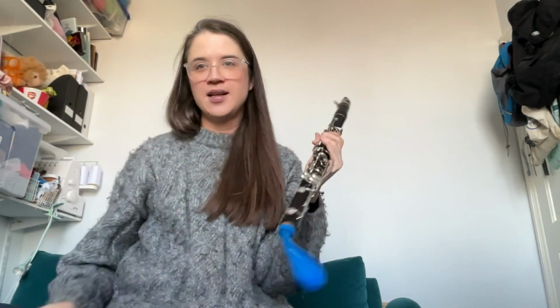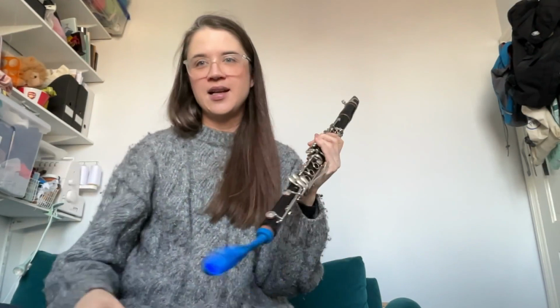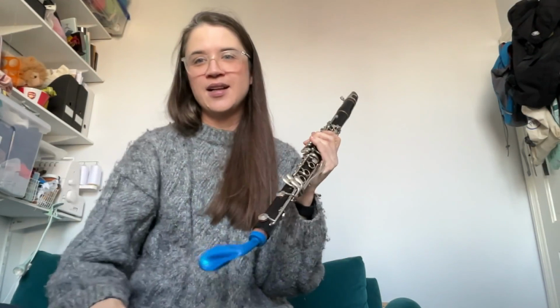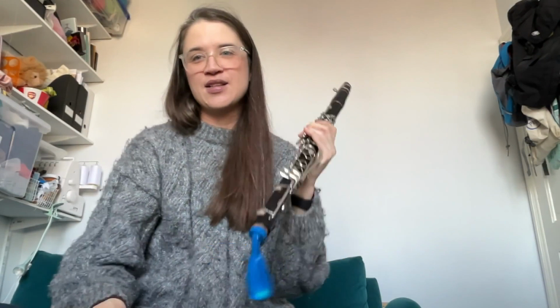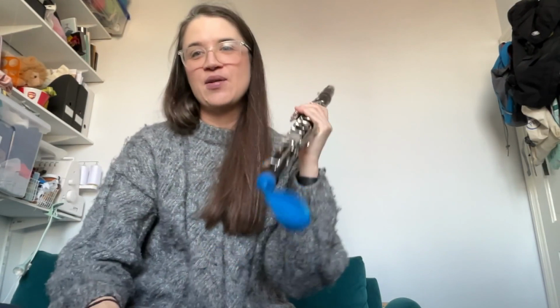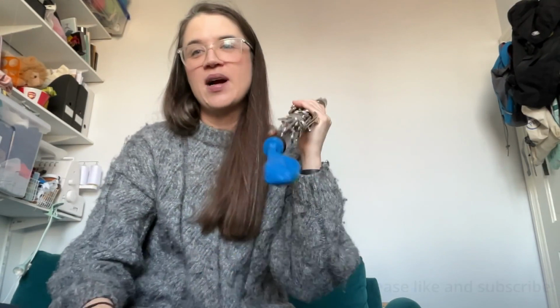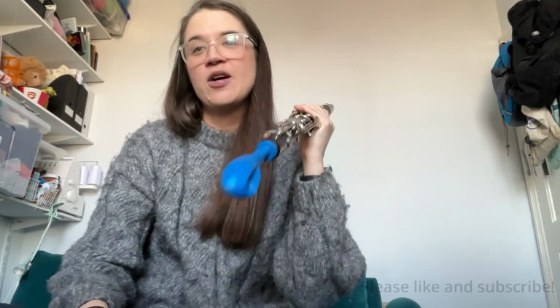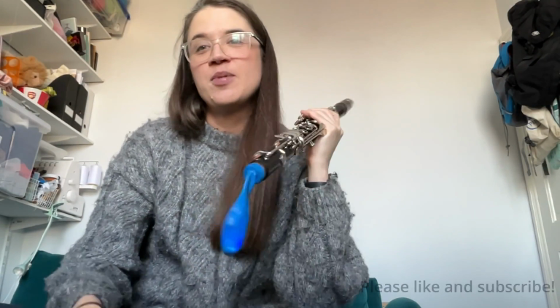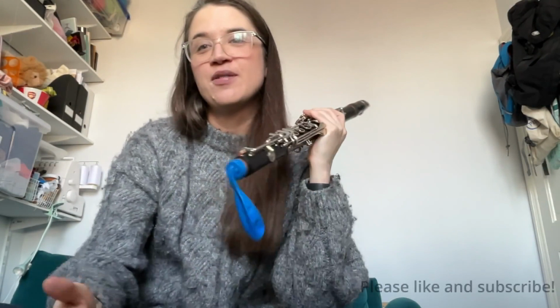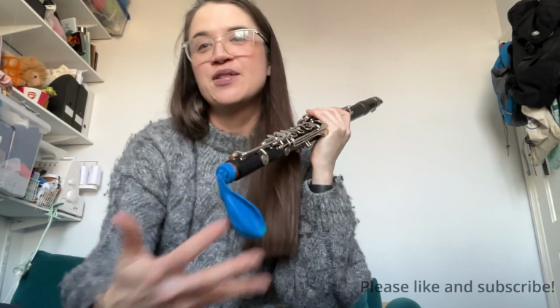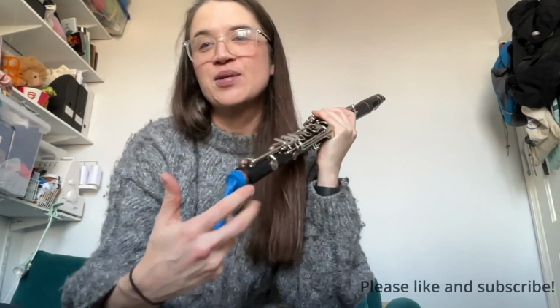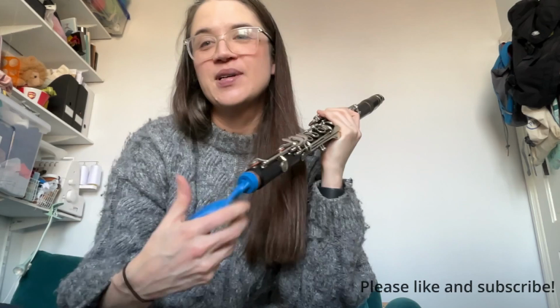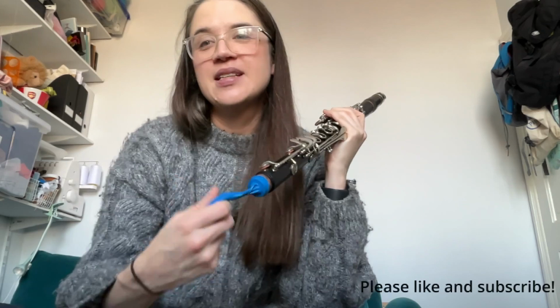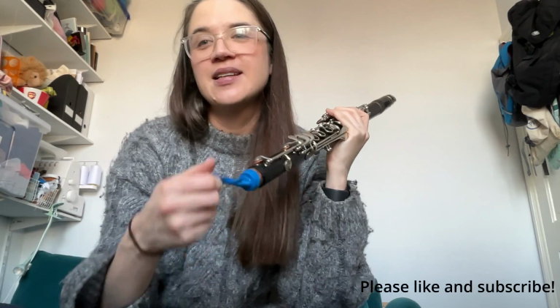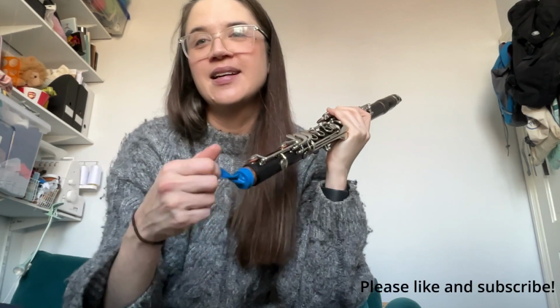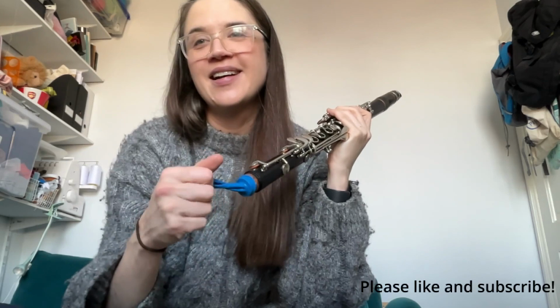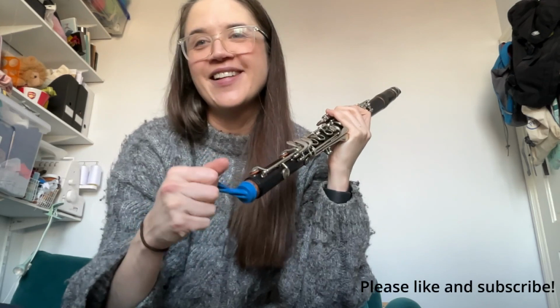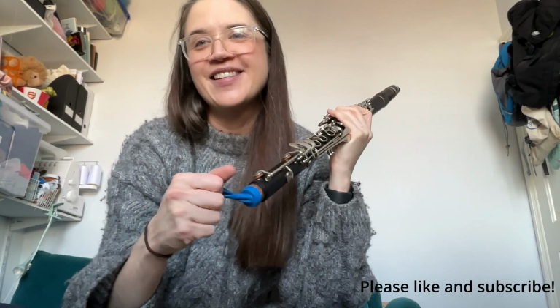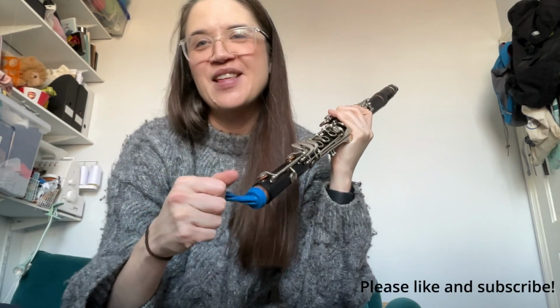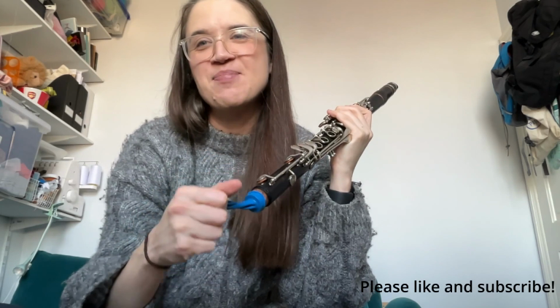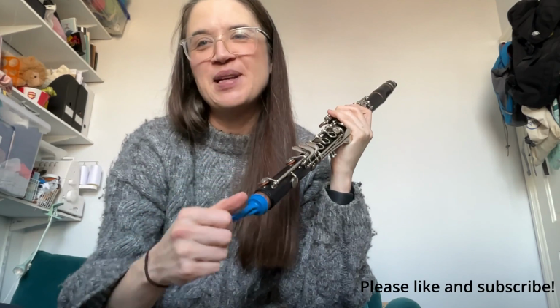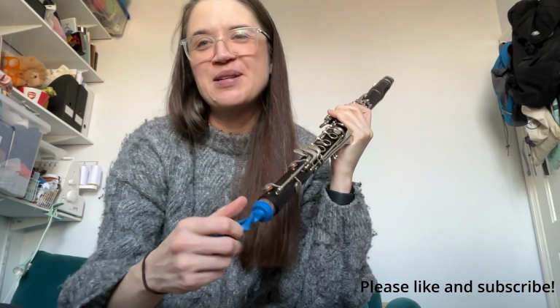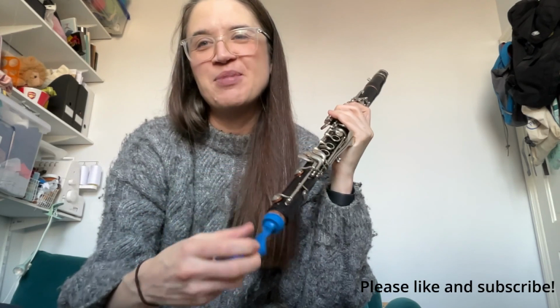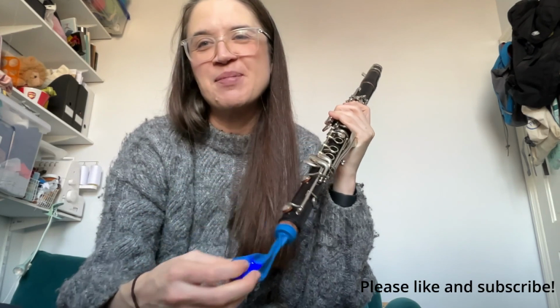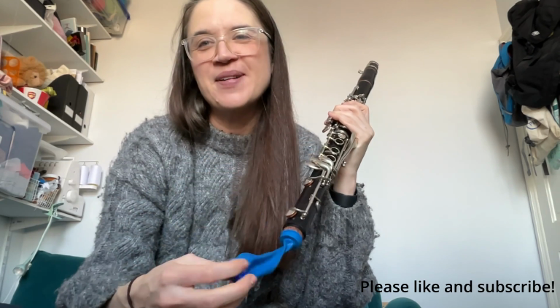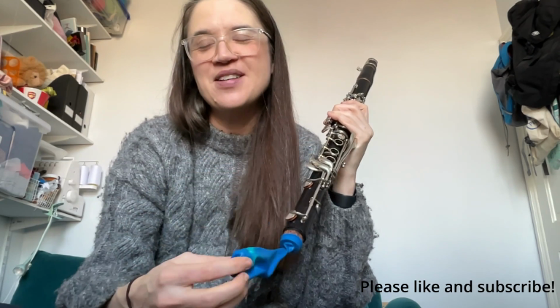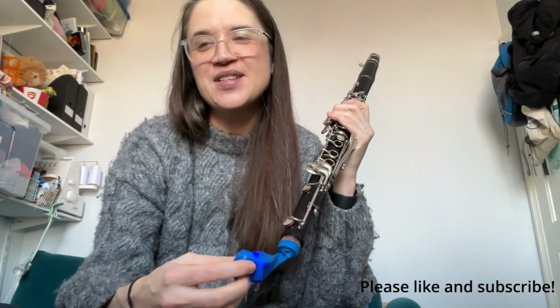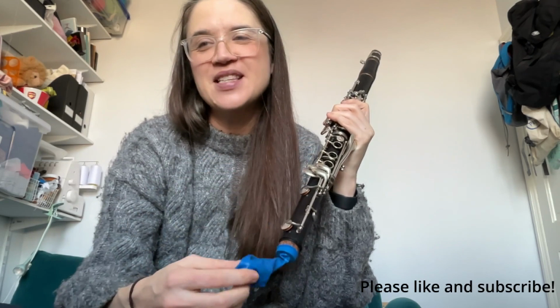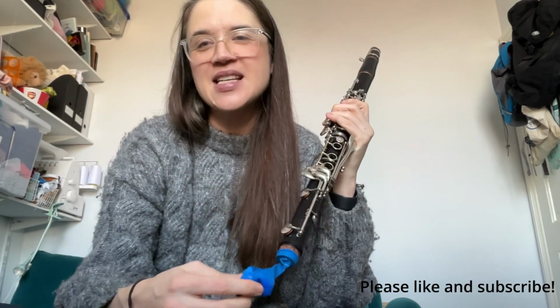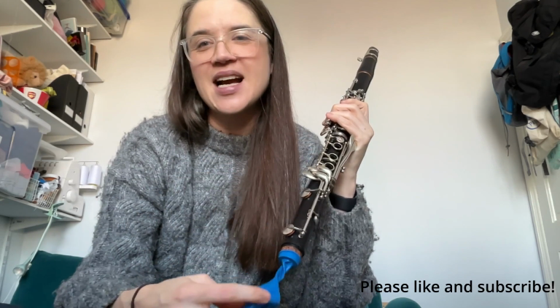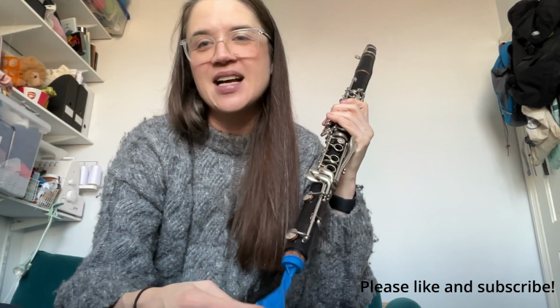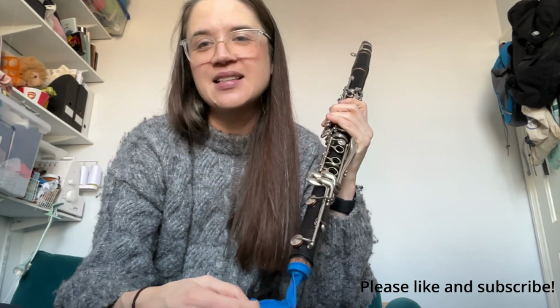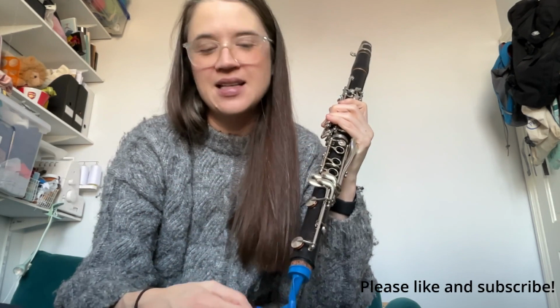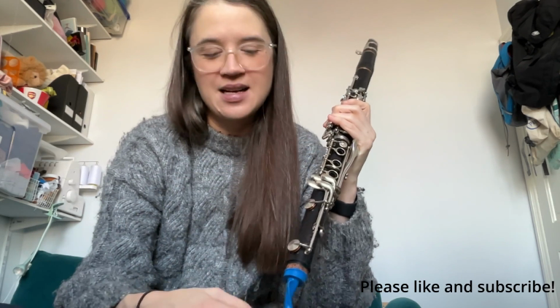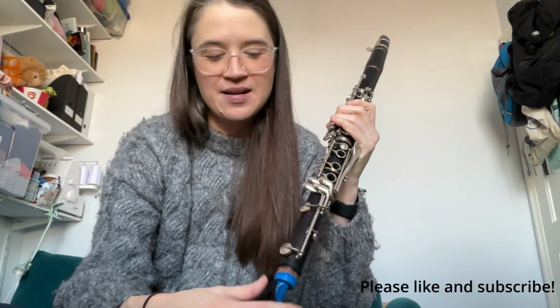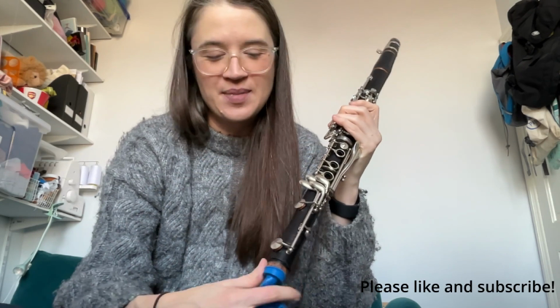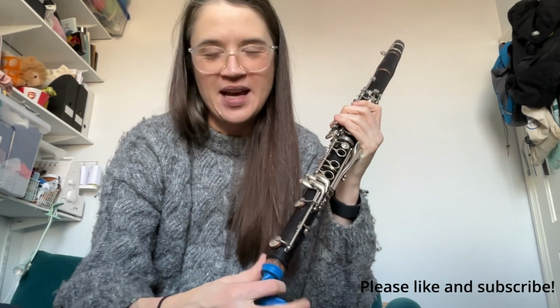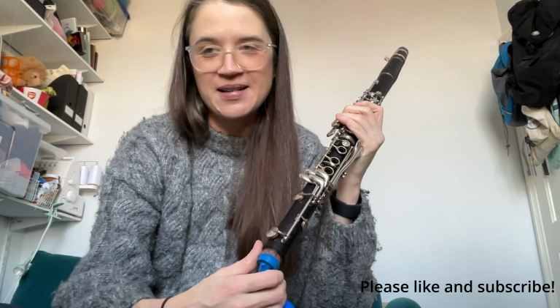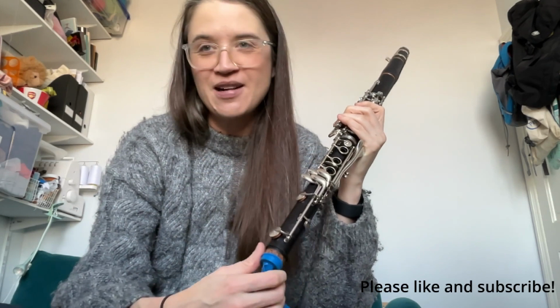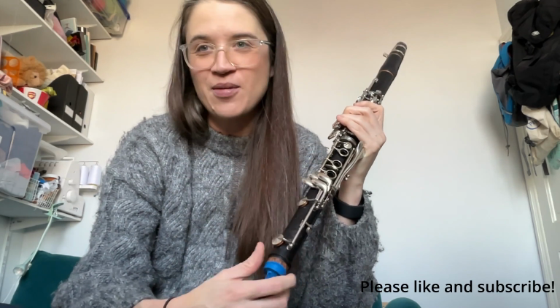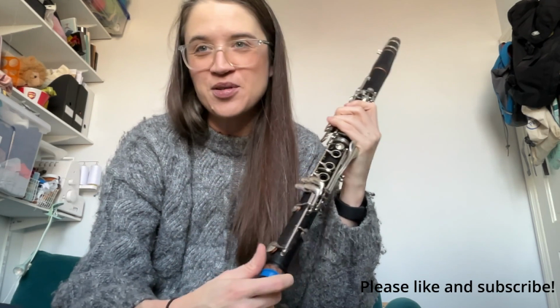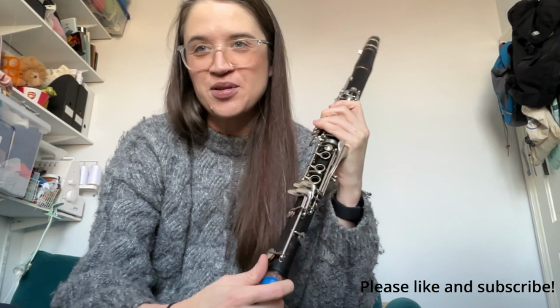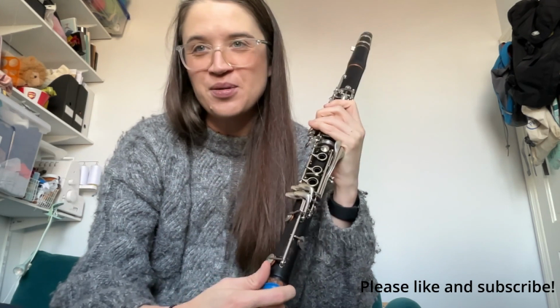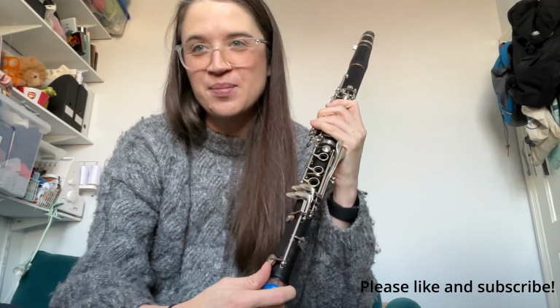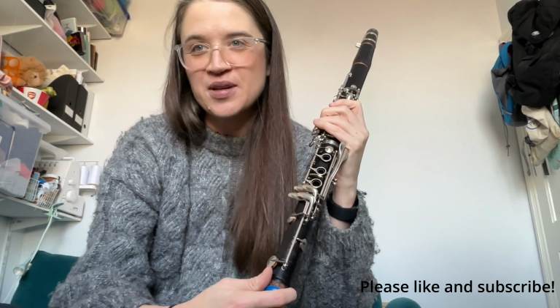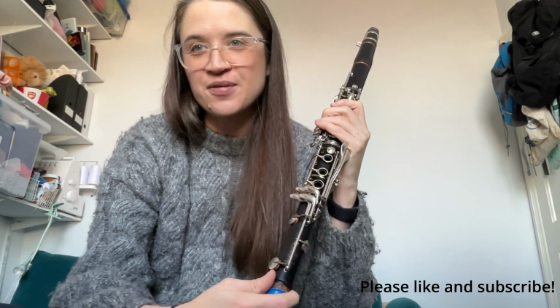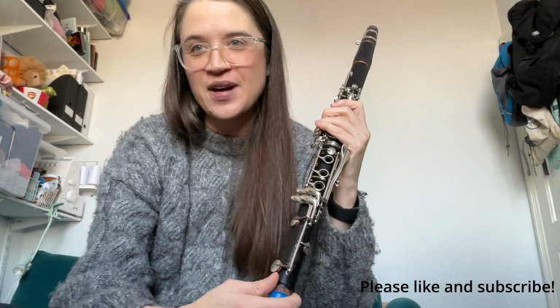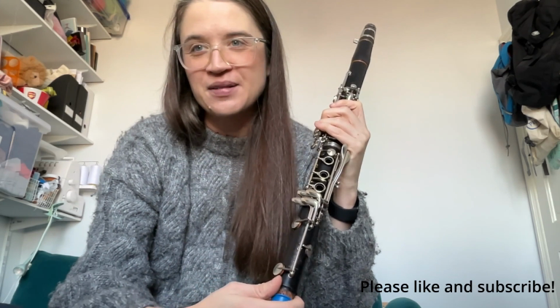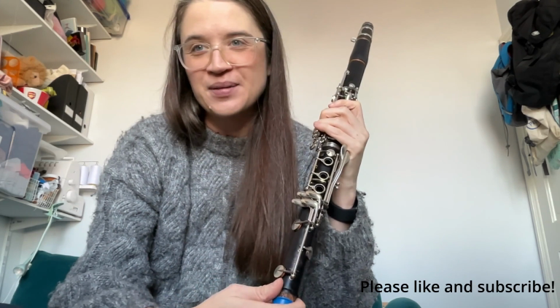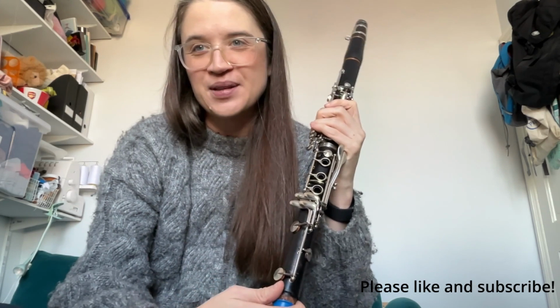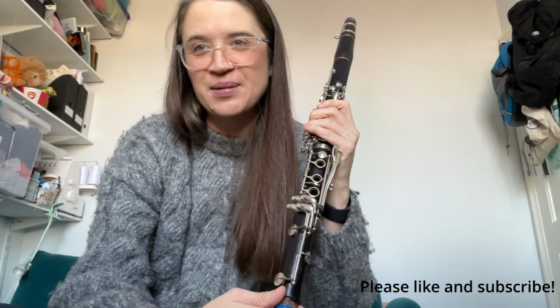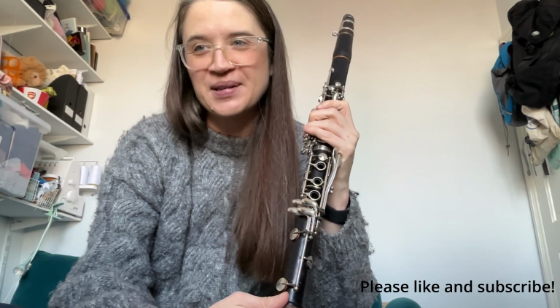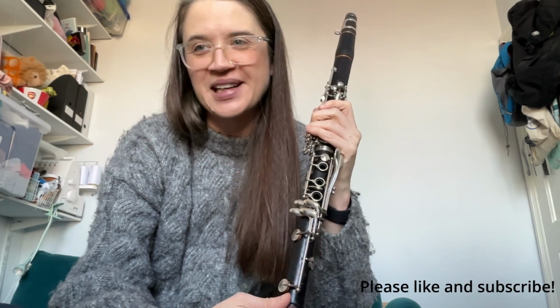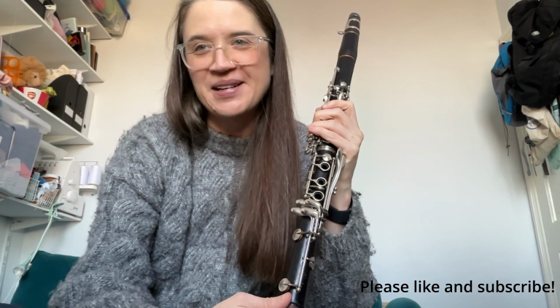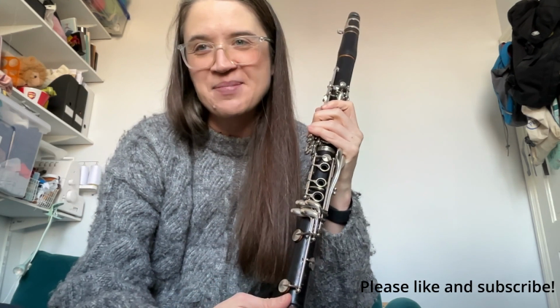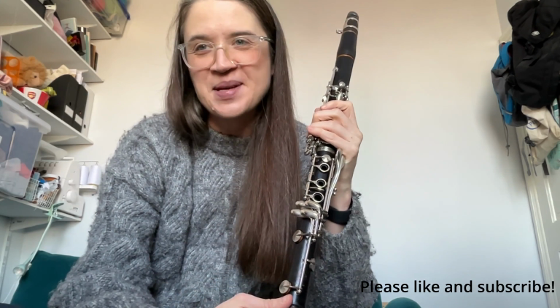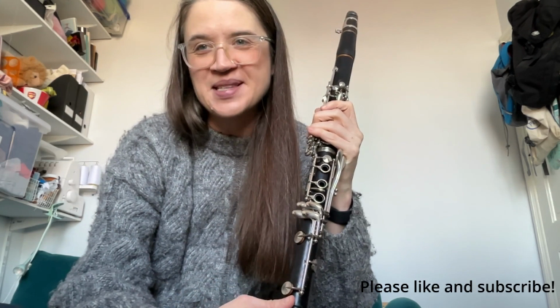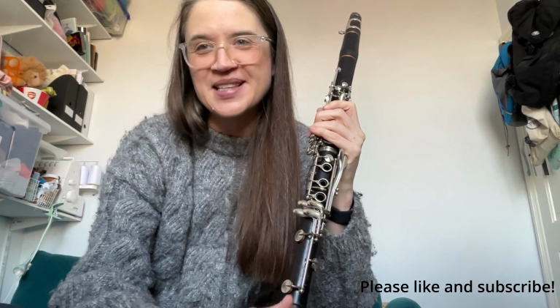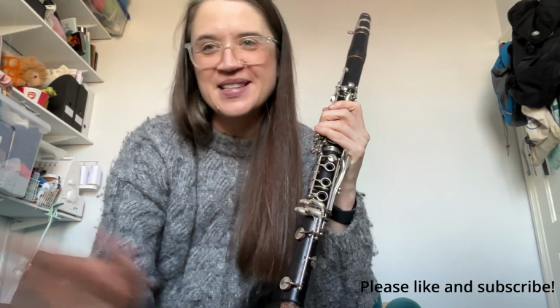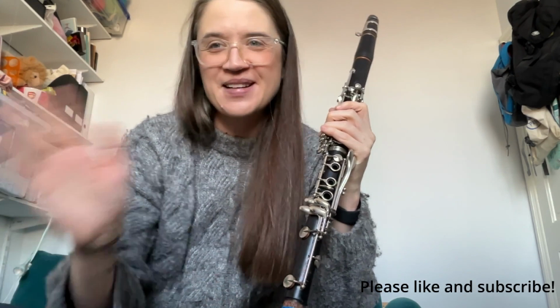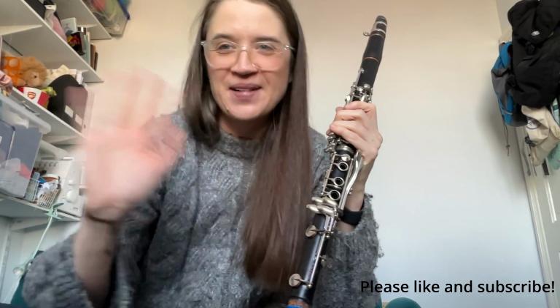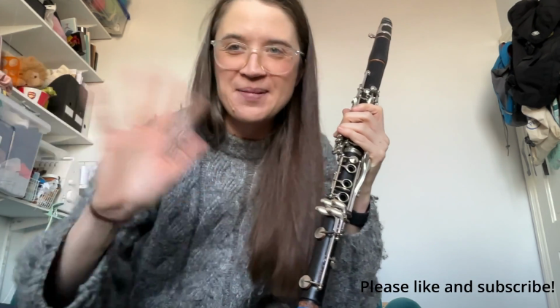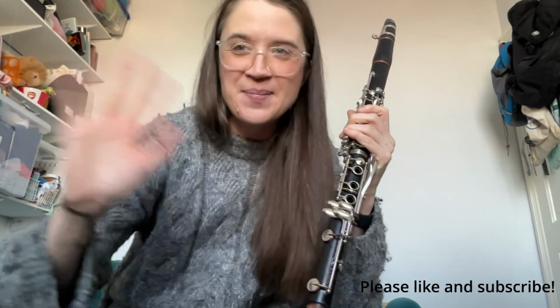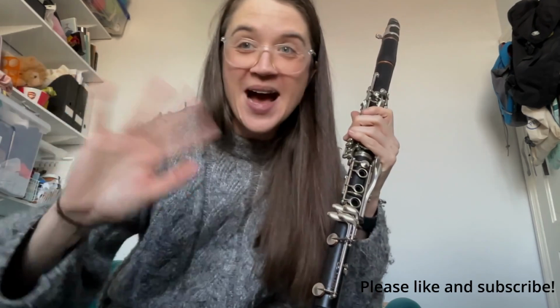I hope you've enjoyed these balloon preparations. I wish you much fun with your clarinet pieces. Bye!